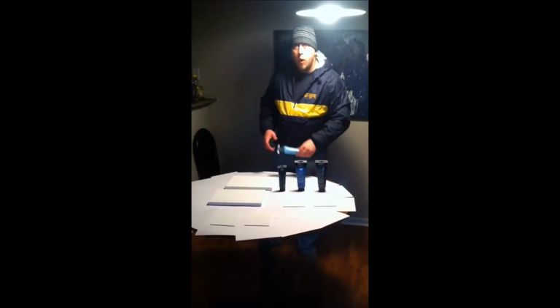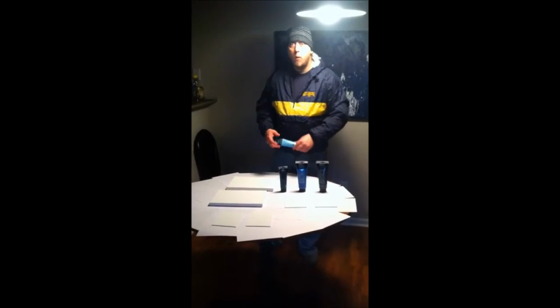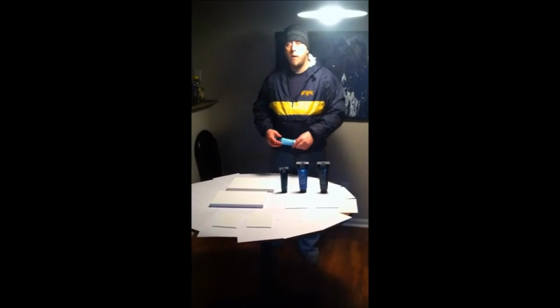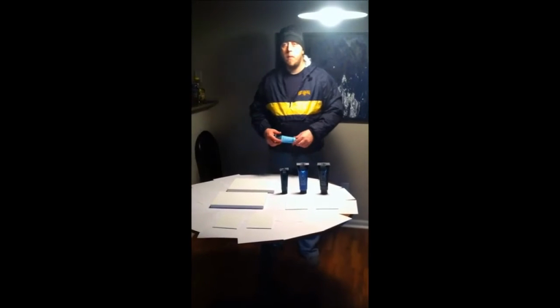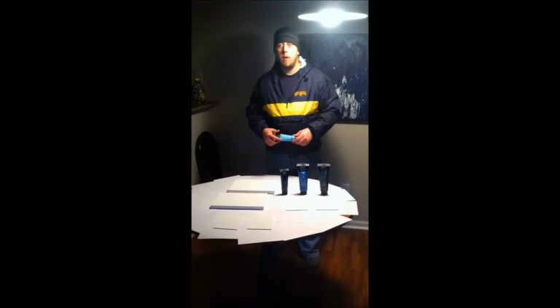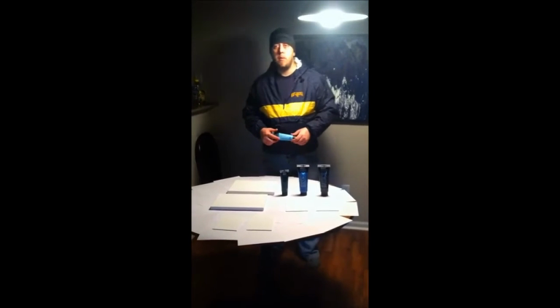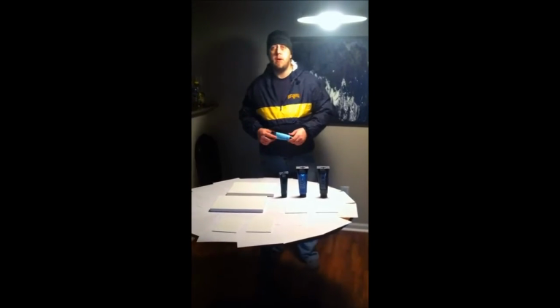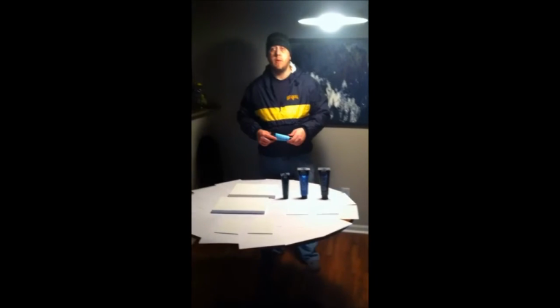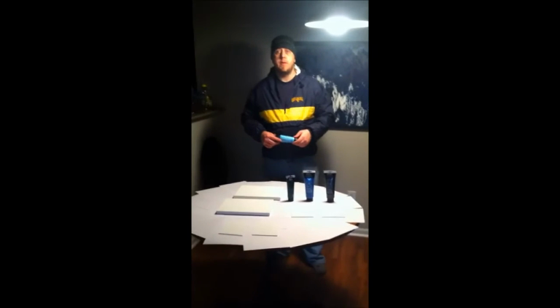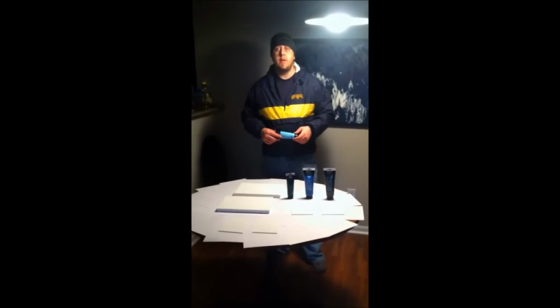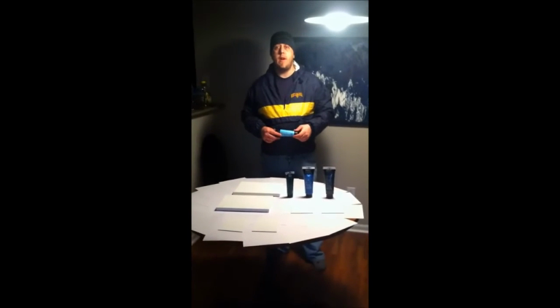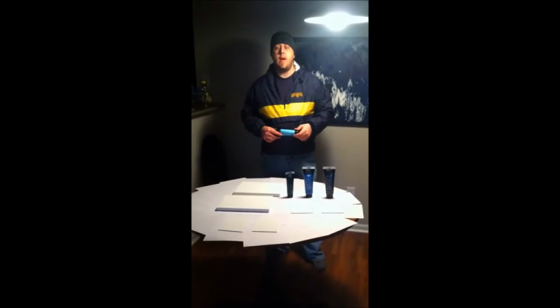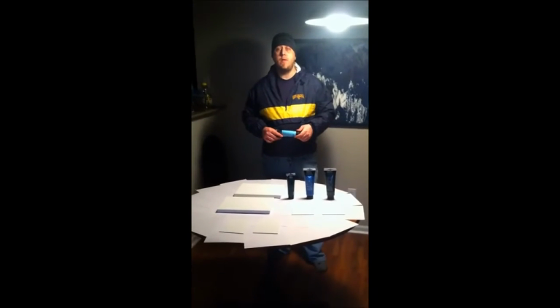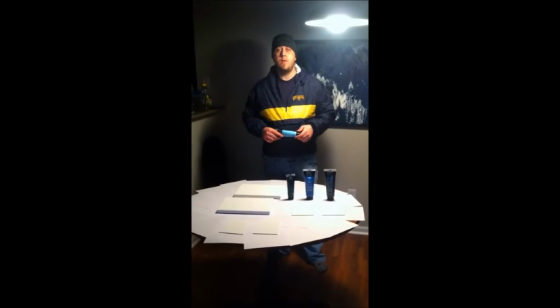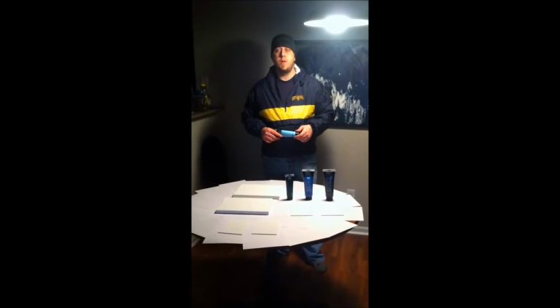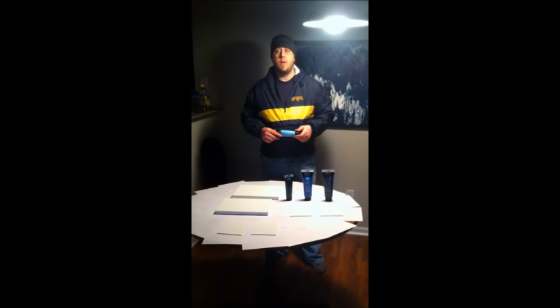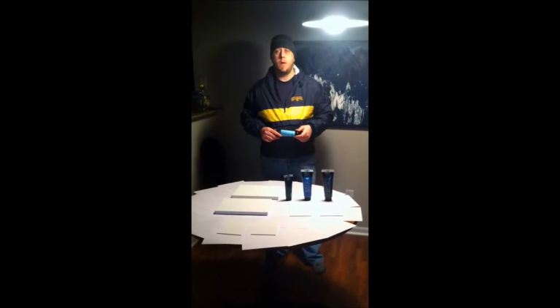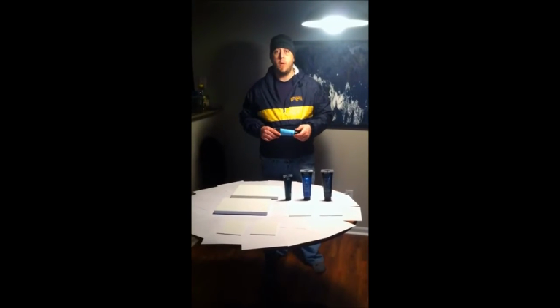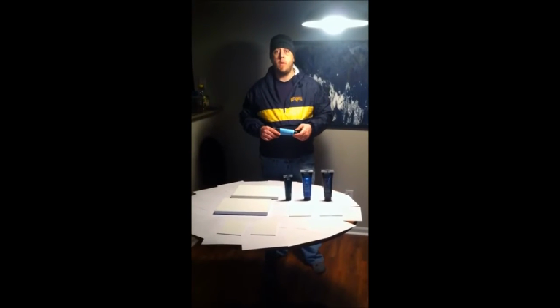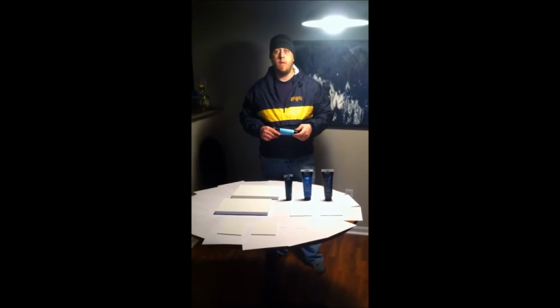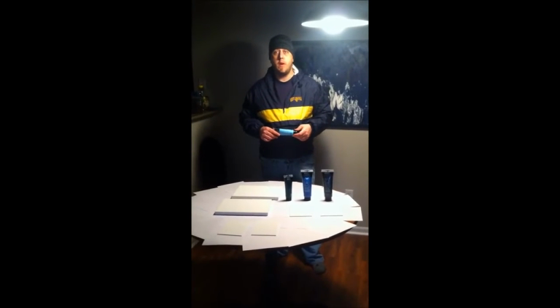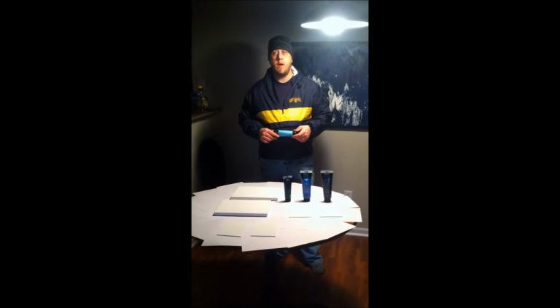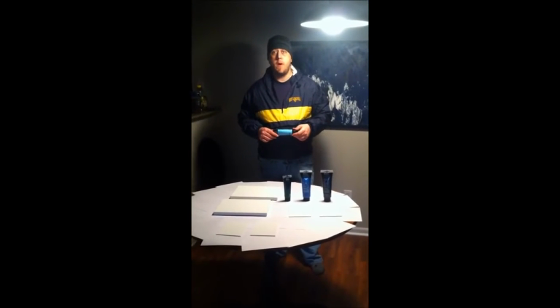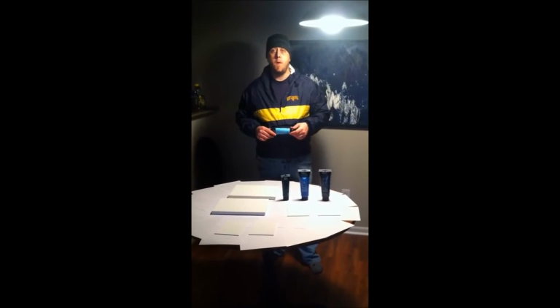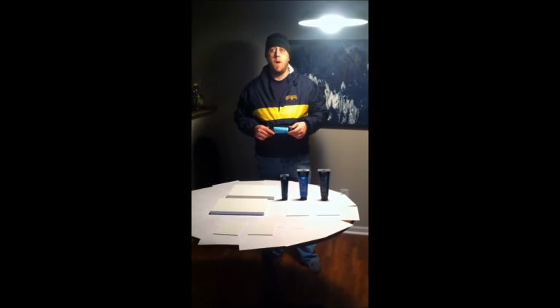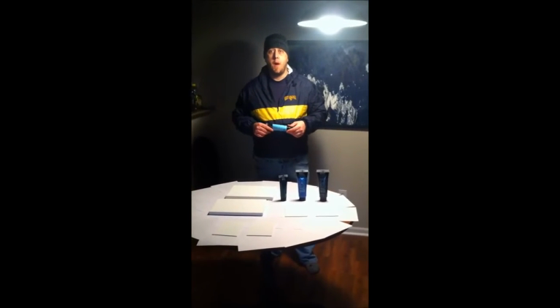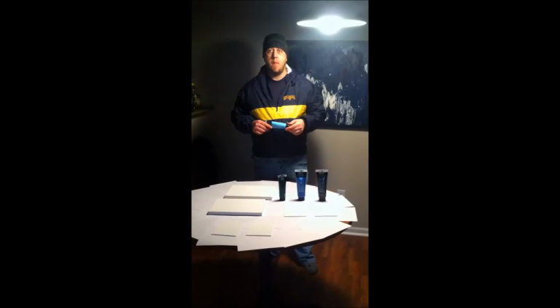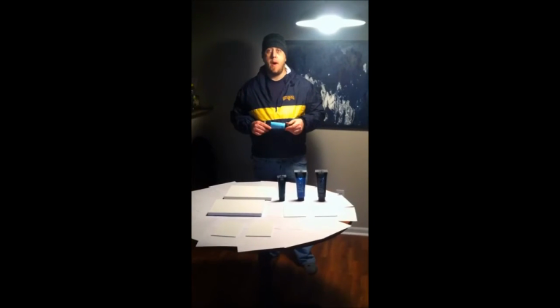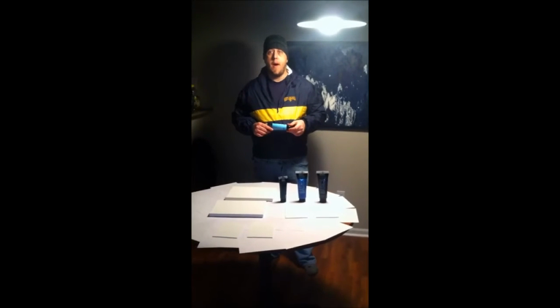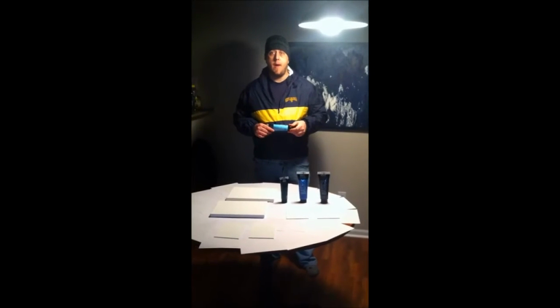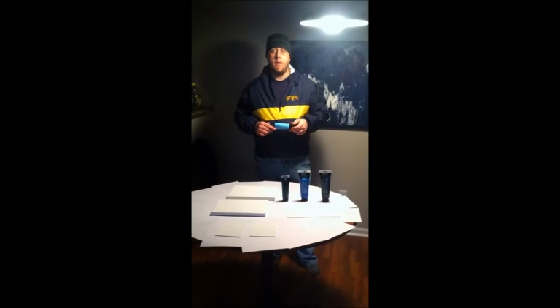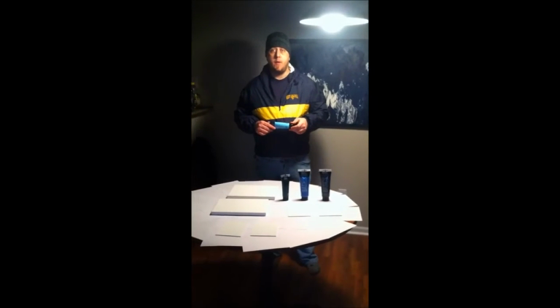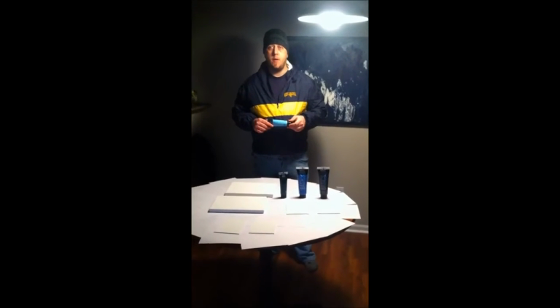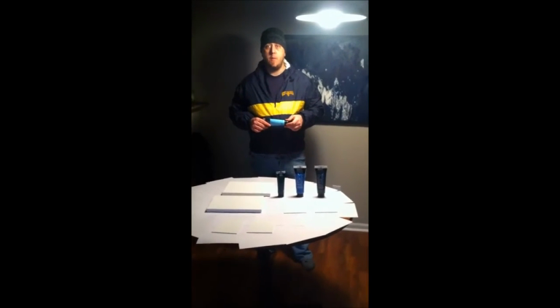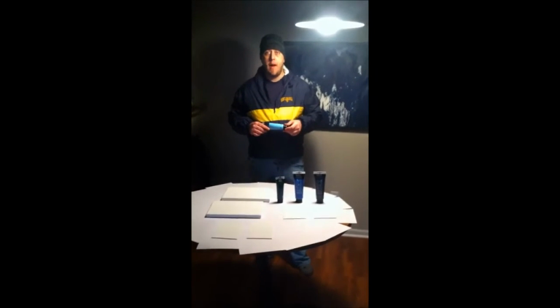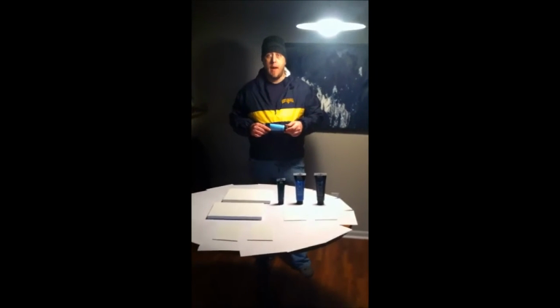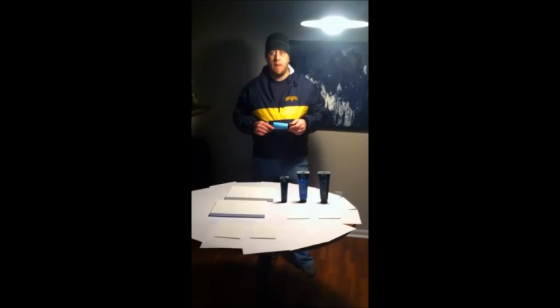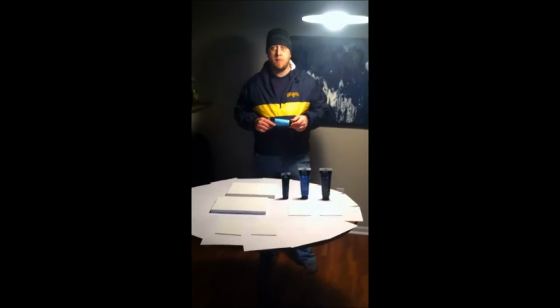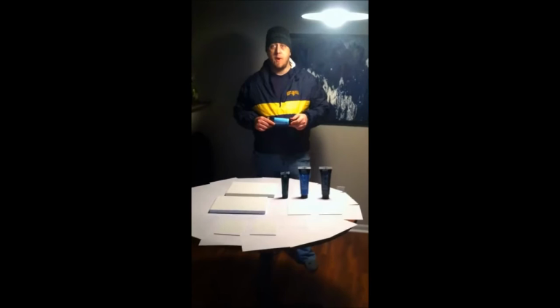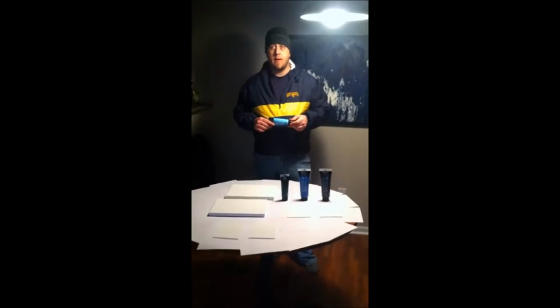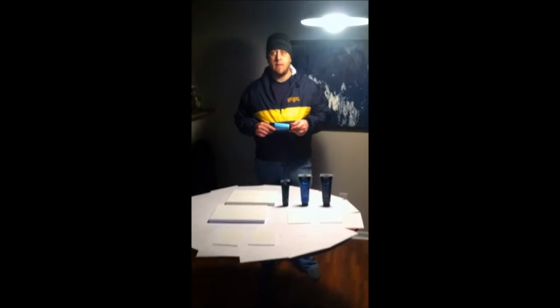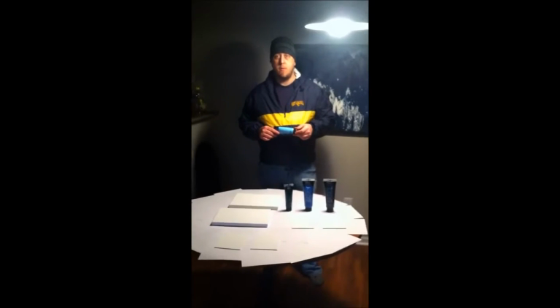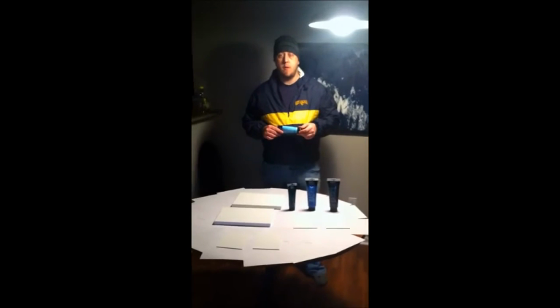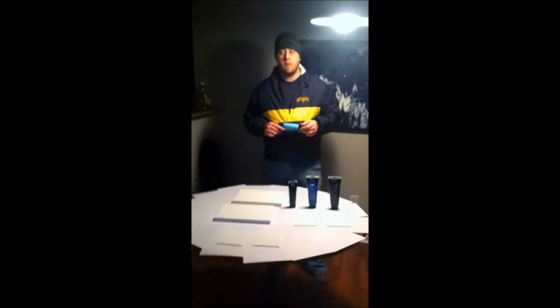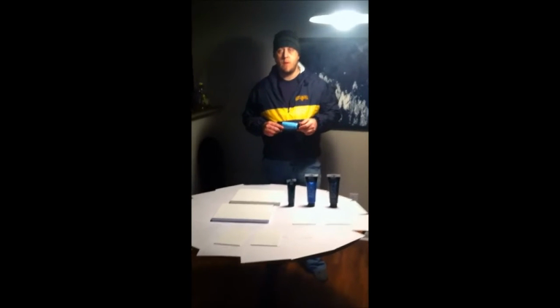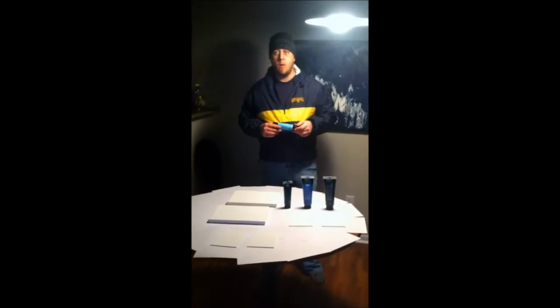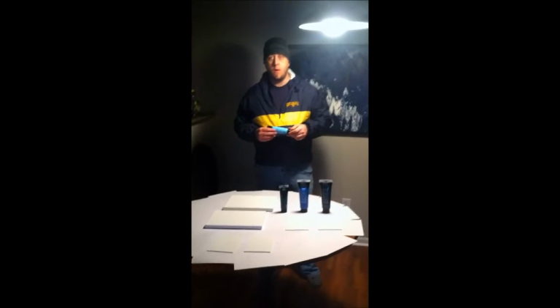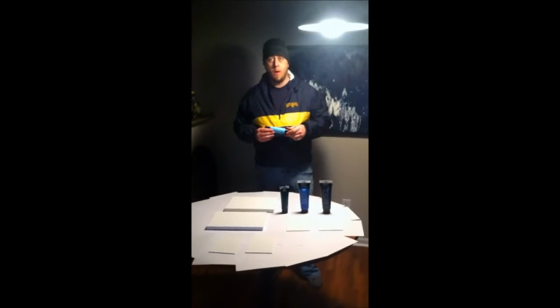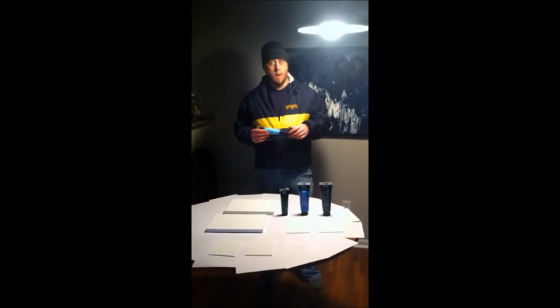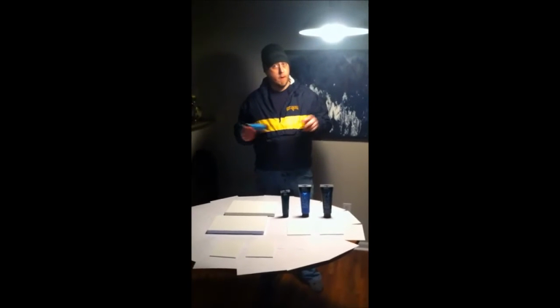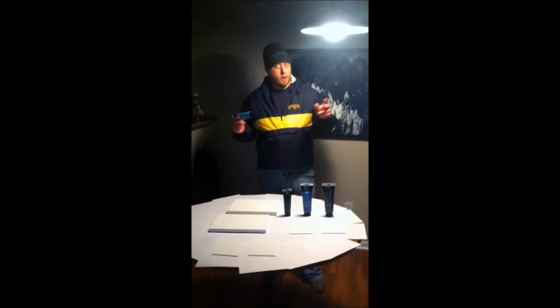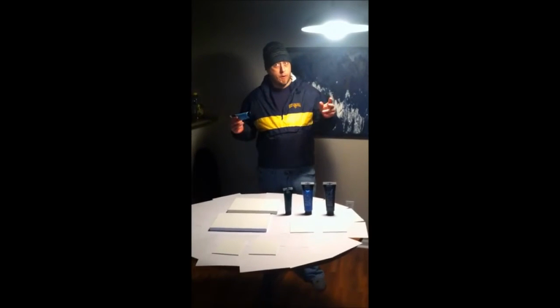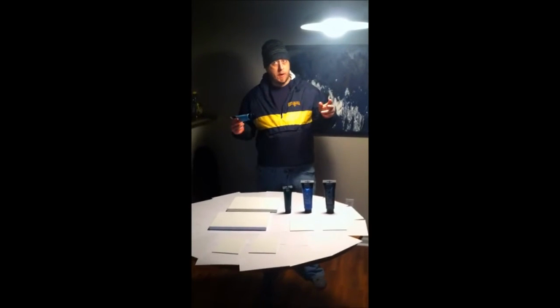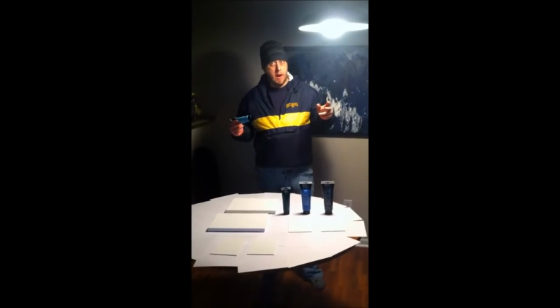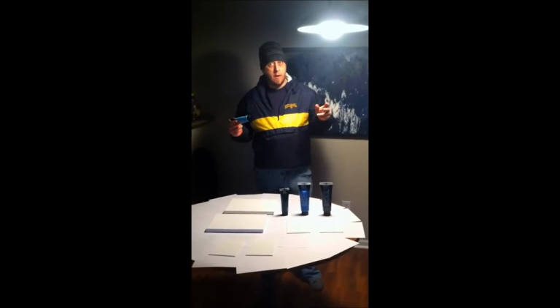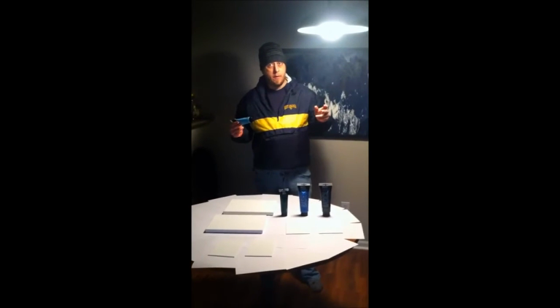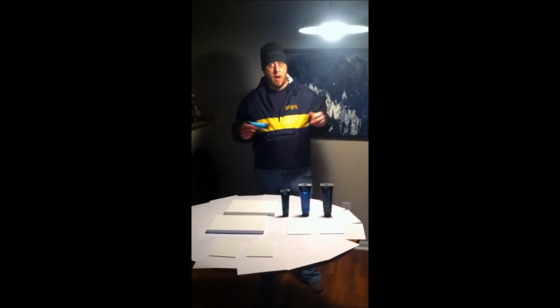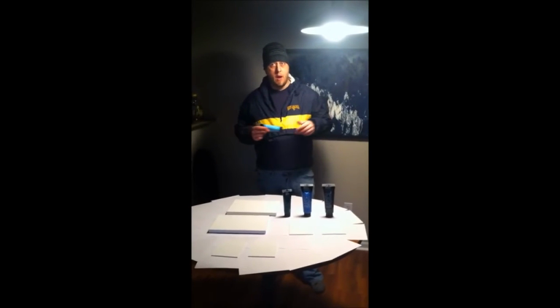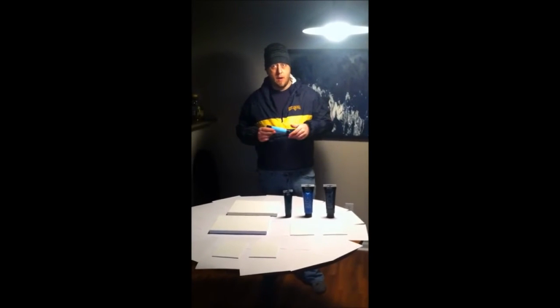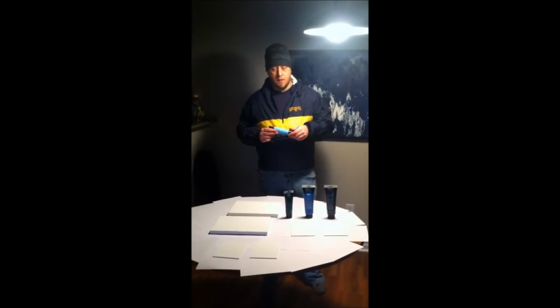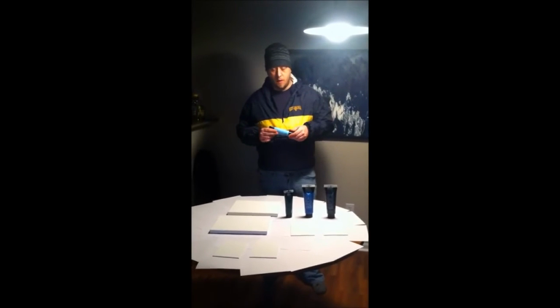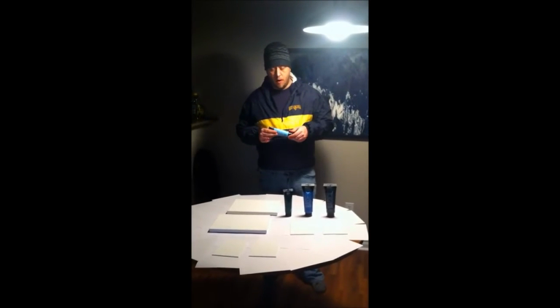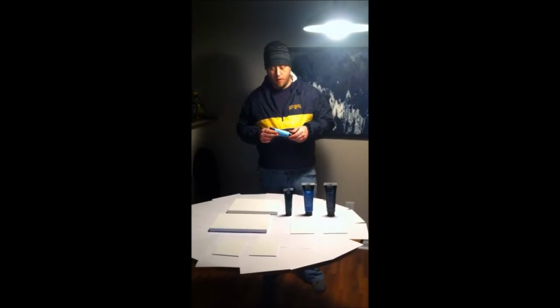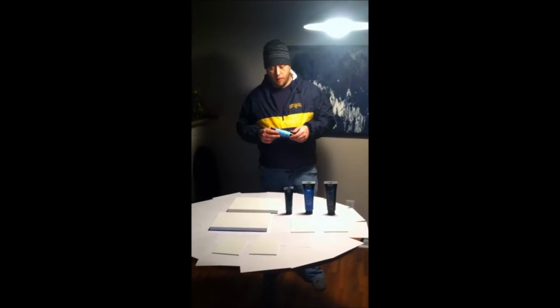What I'm going to be doing today is showing a quick video about how to do my abstract symmetry or creative chaos art.